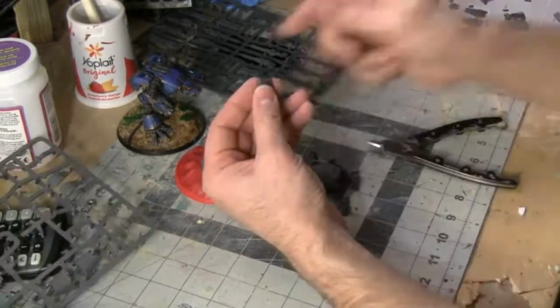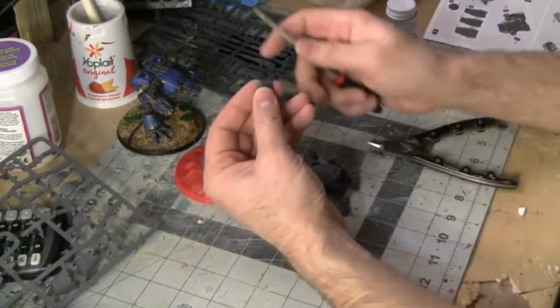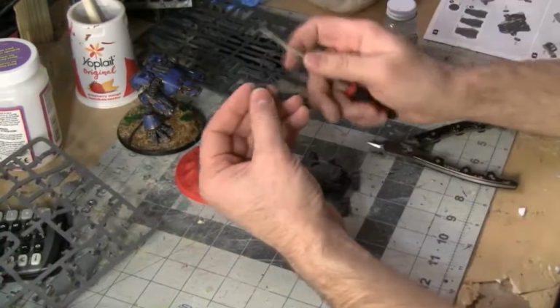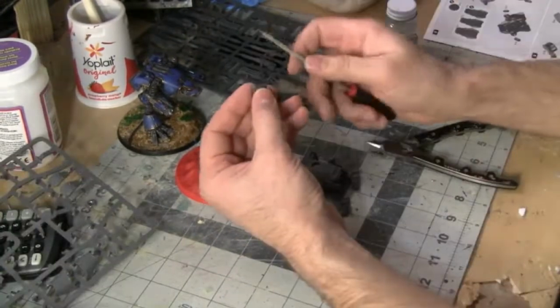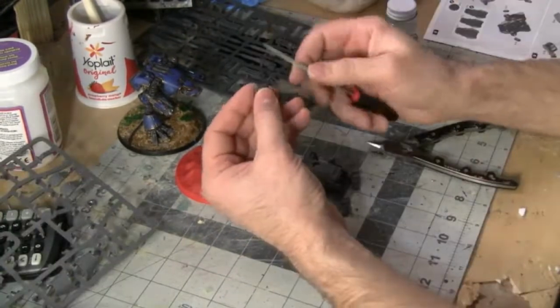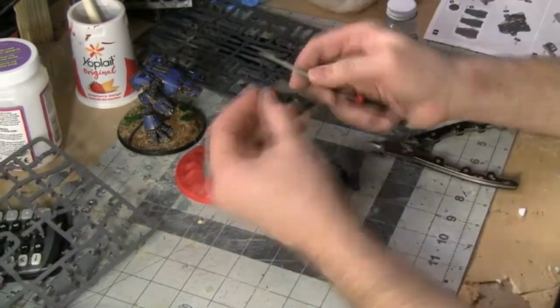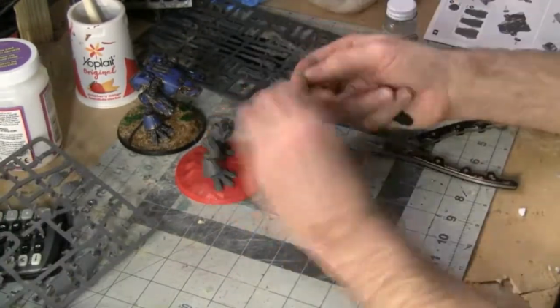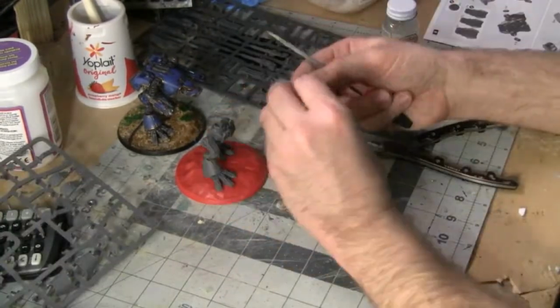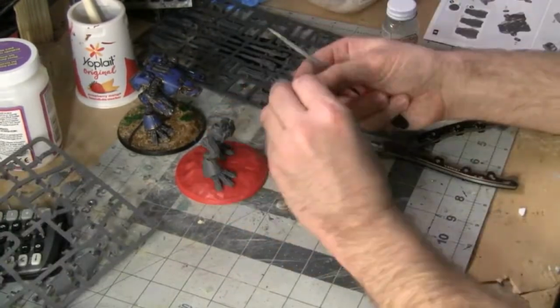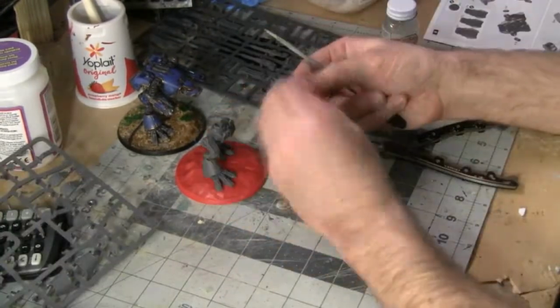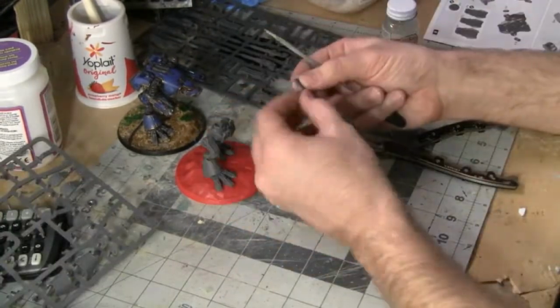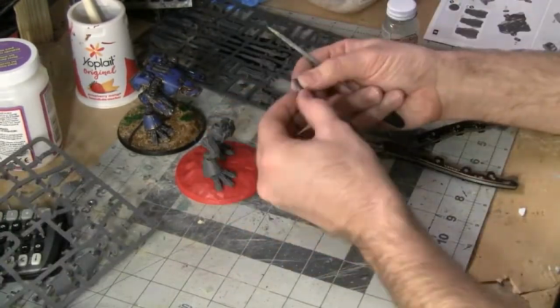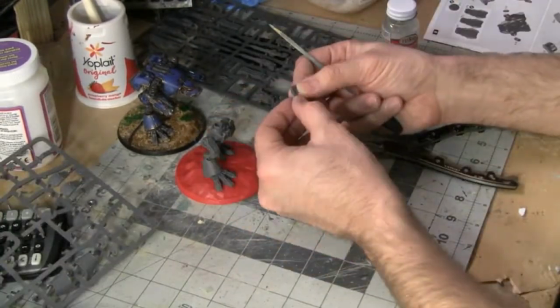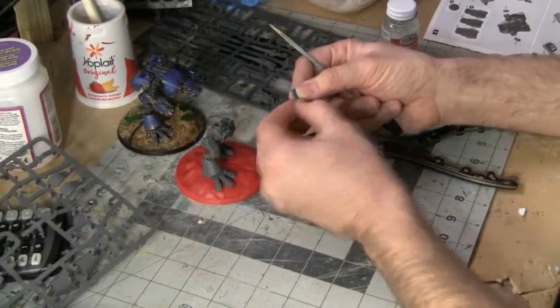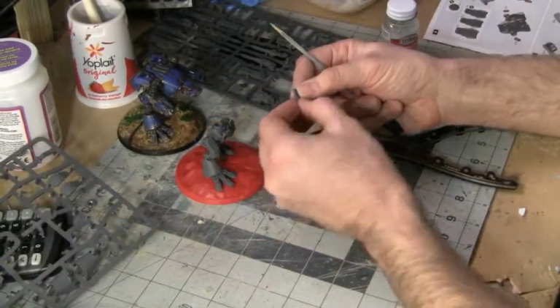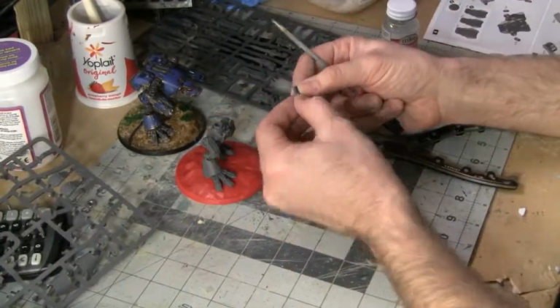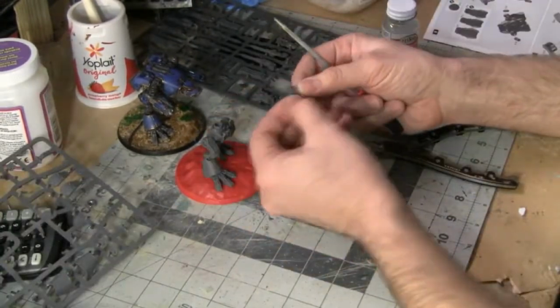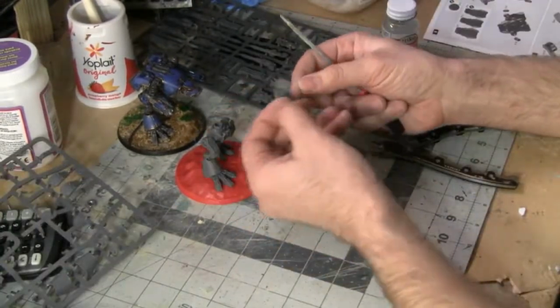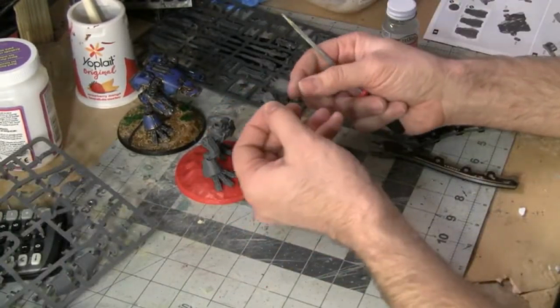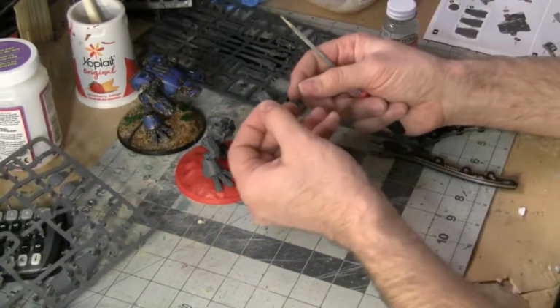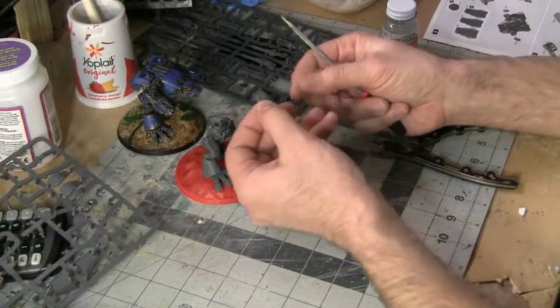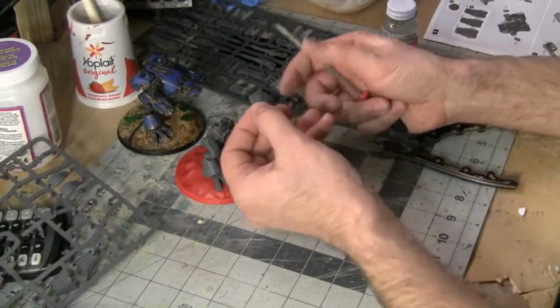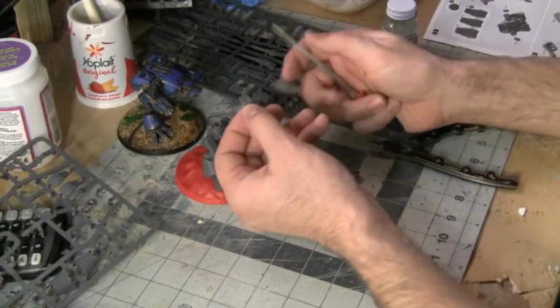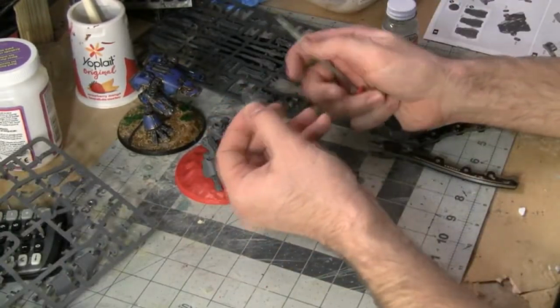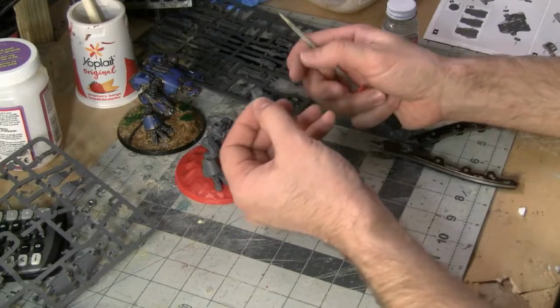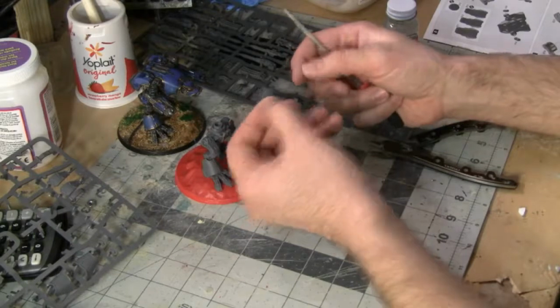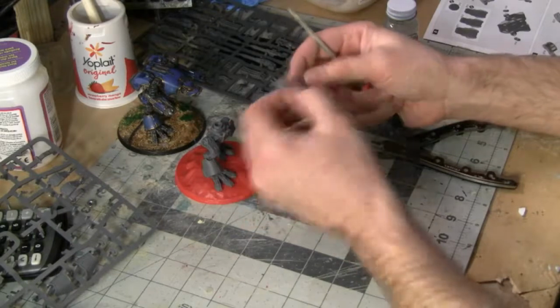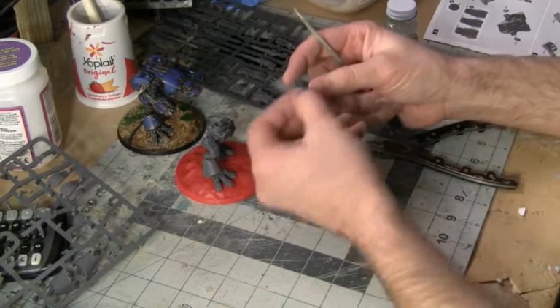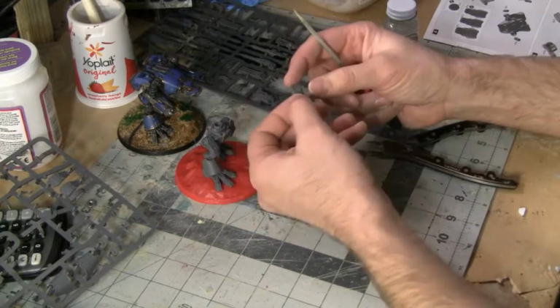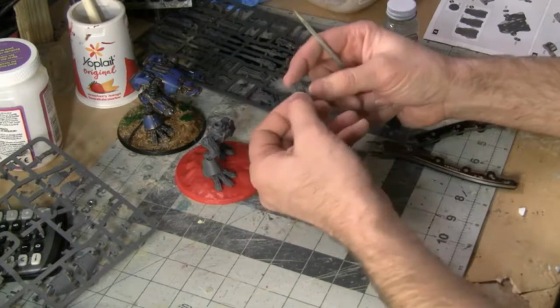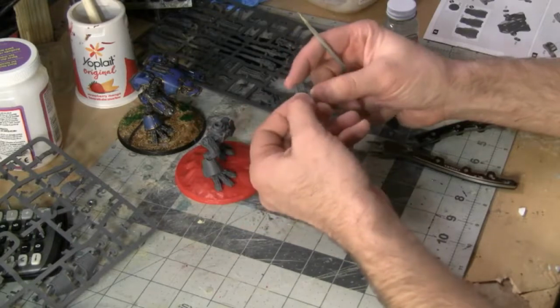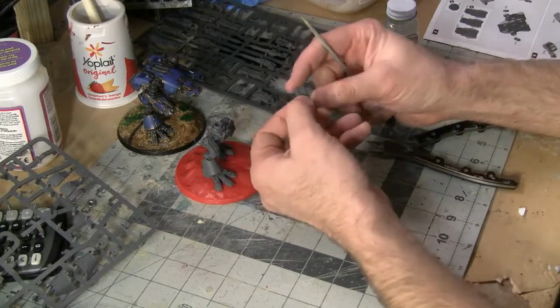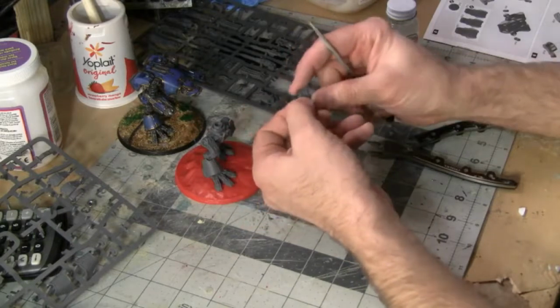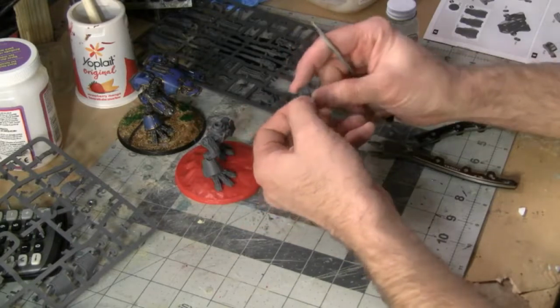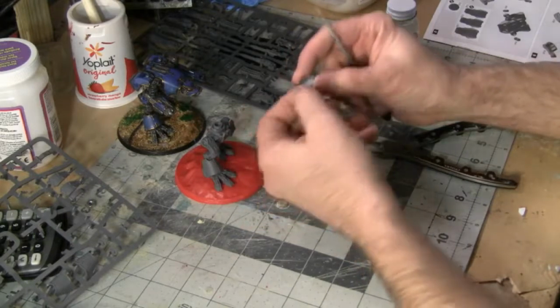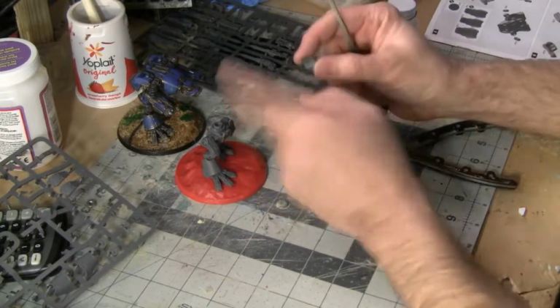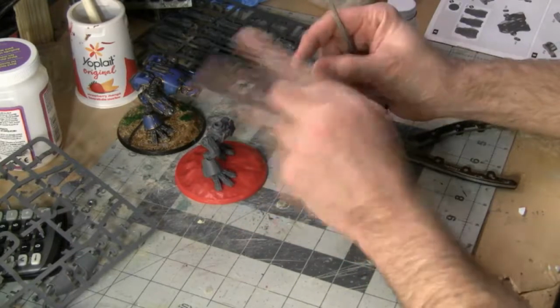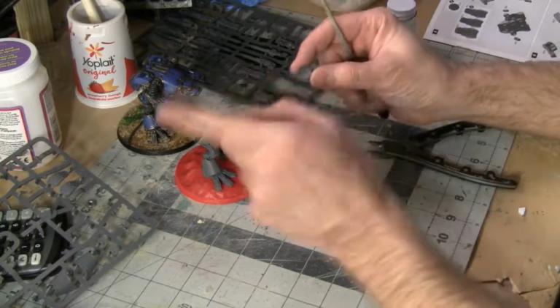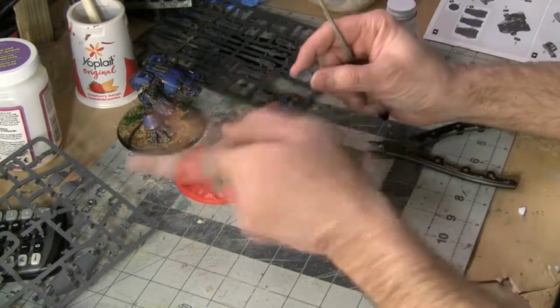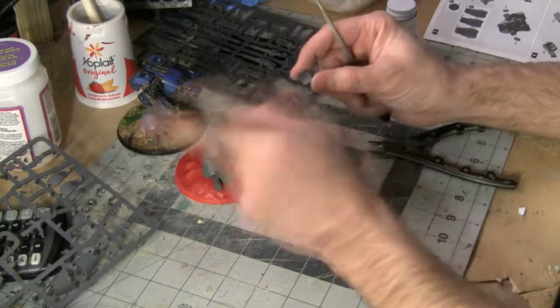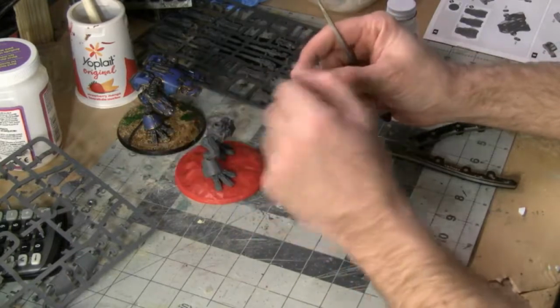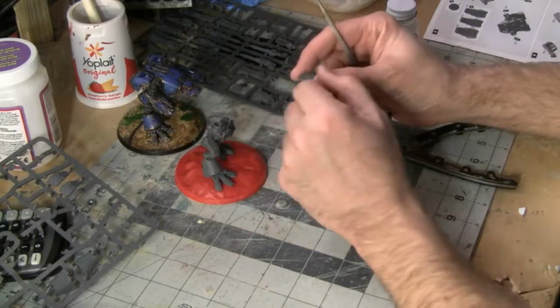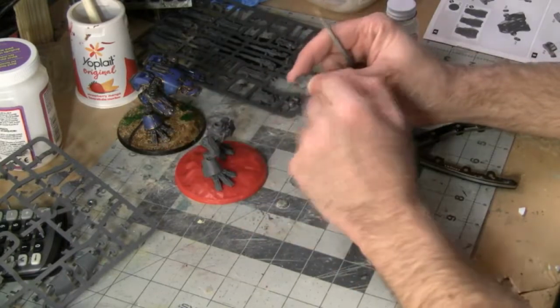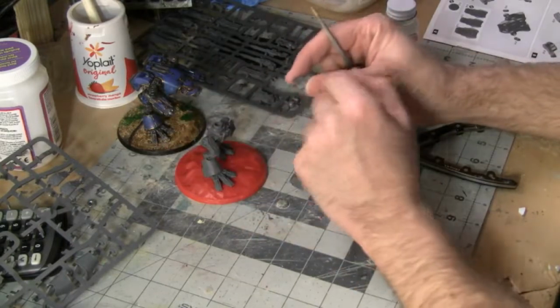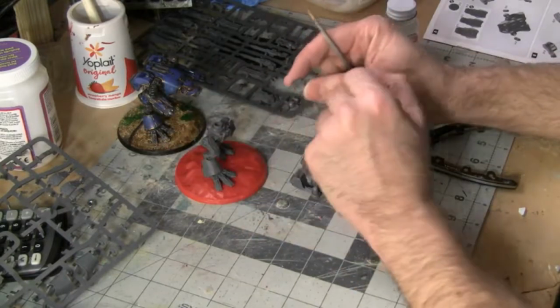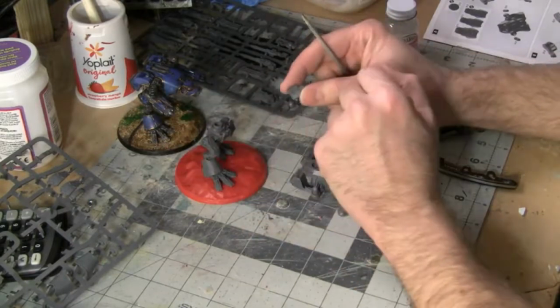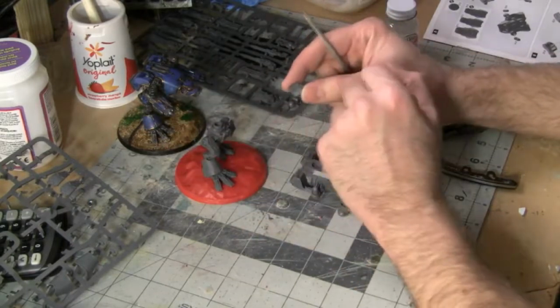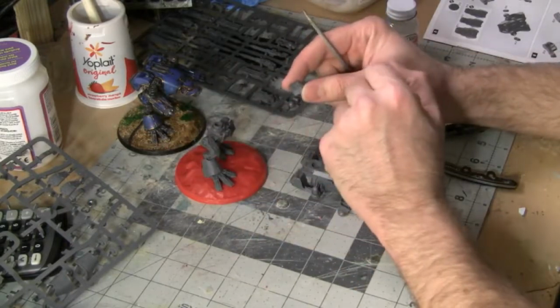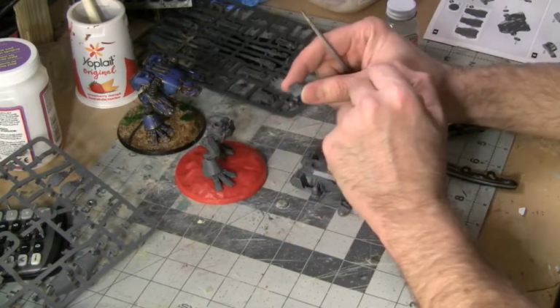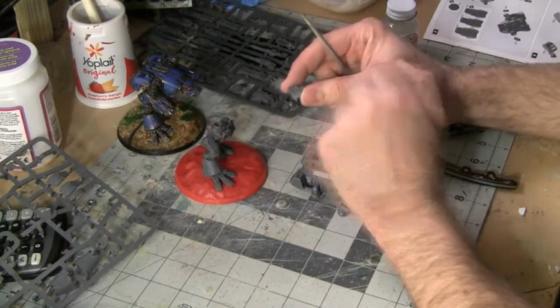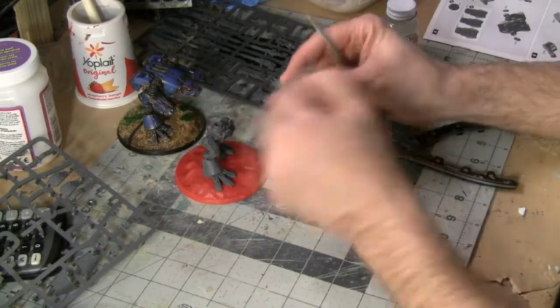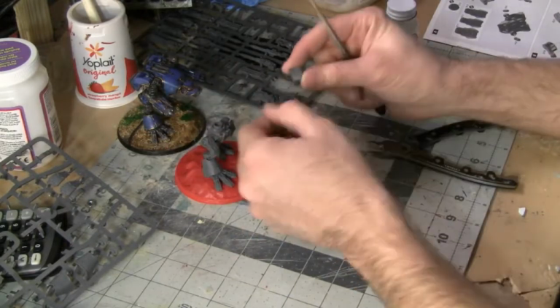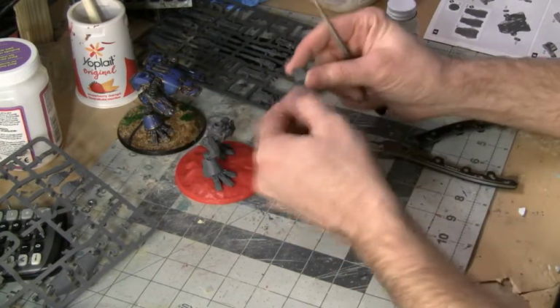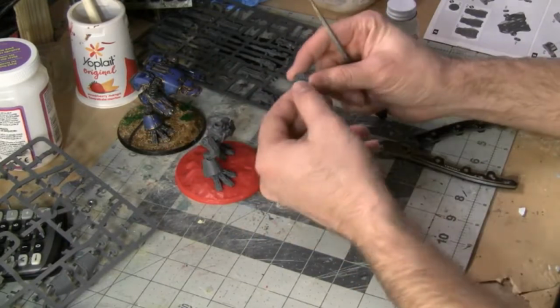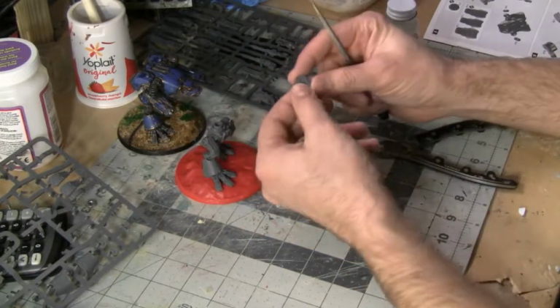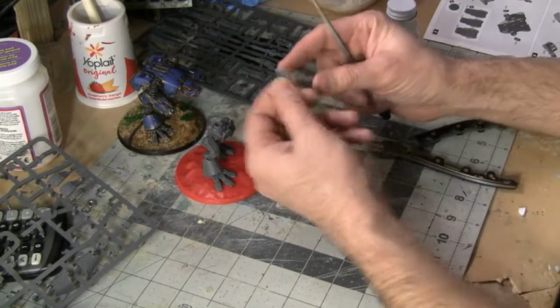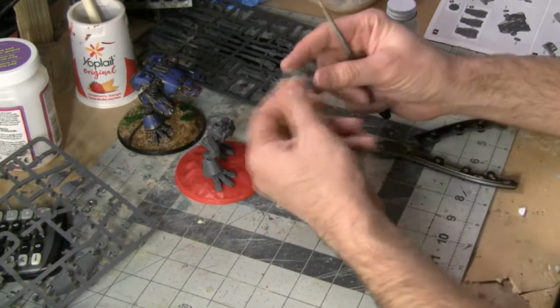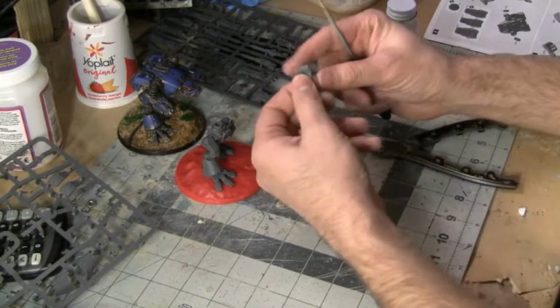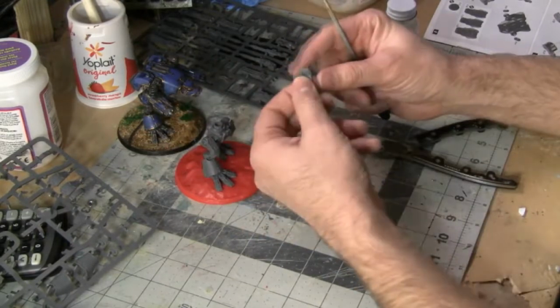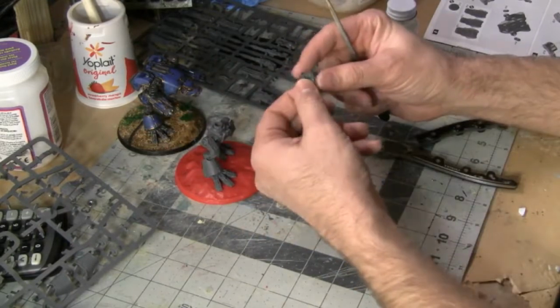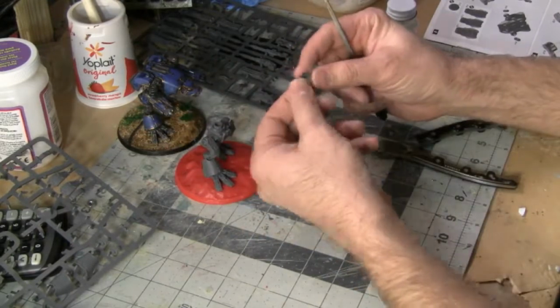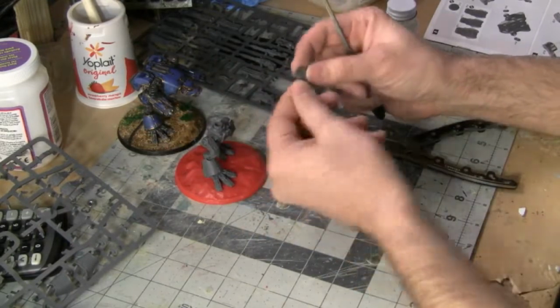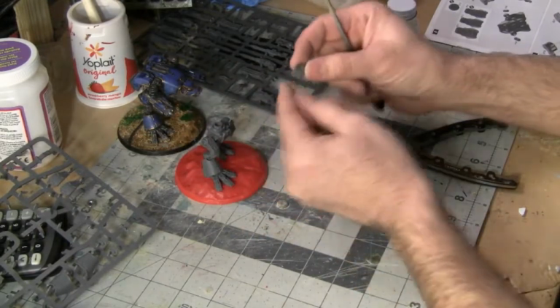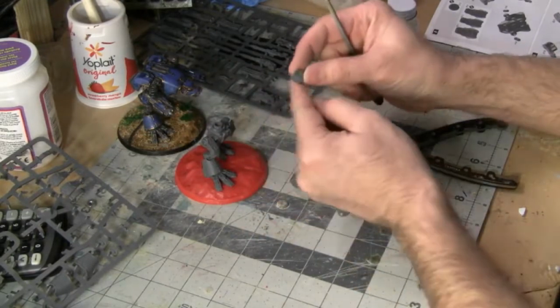Usually if you're staring at the sprue for a long time and can't find the piece, it's probably because it's right in the middle of the sprue. That's what this one was anyway.